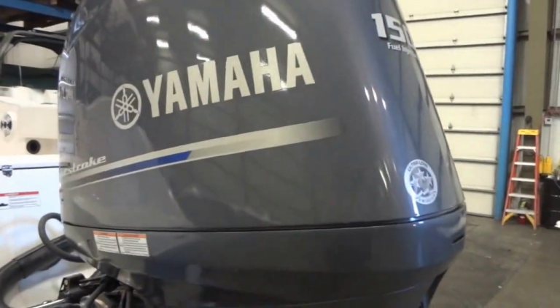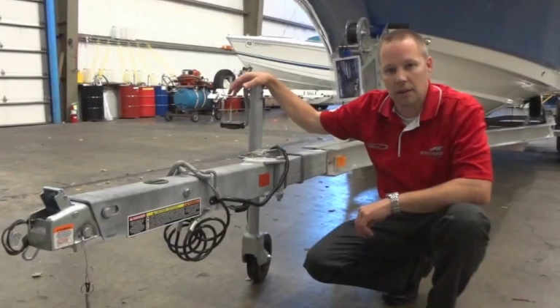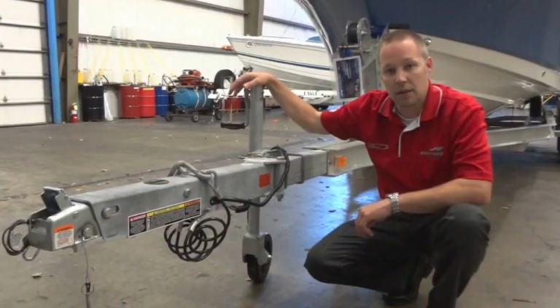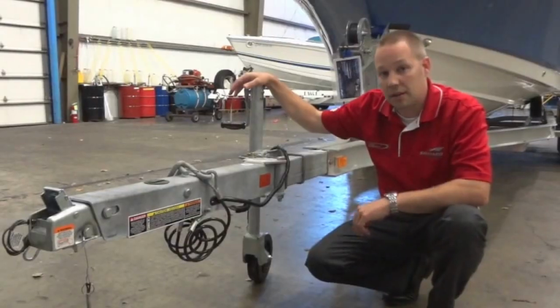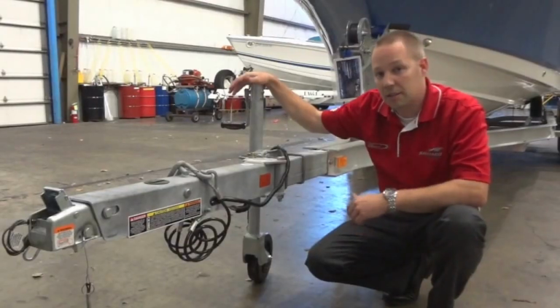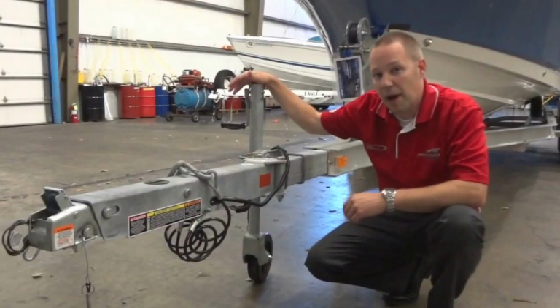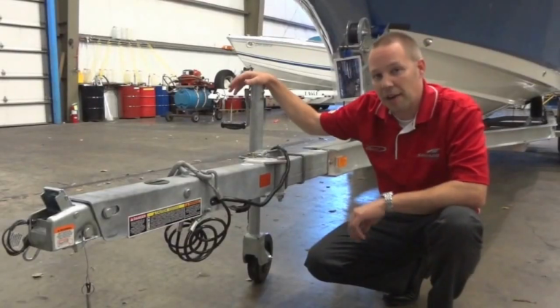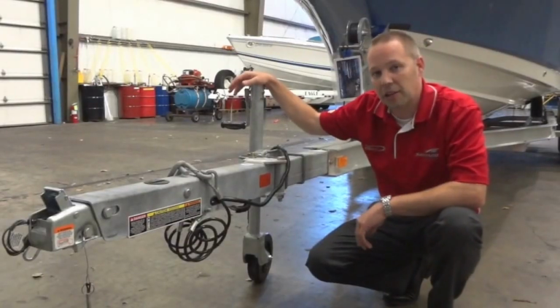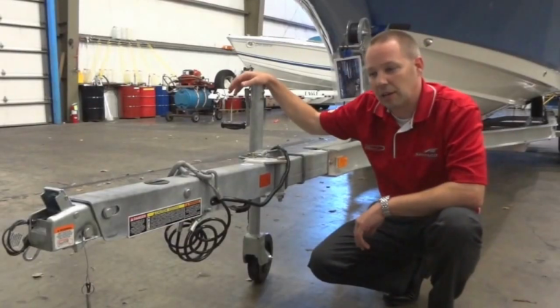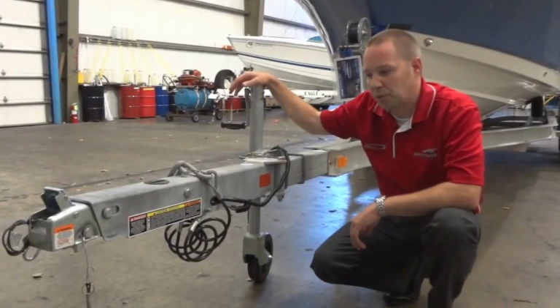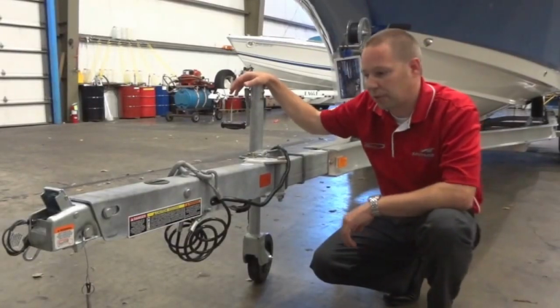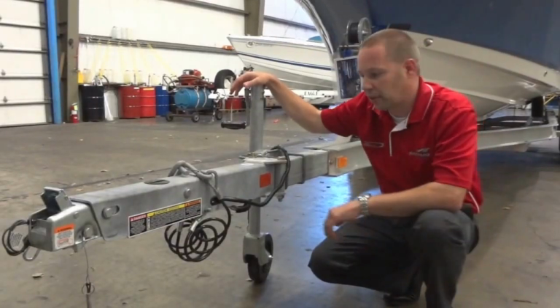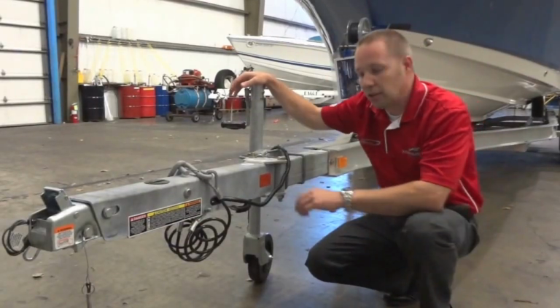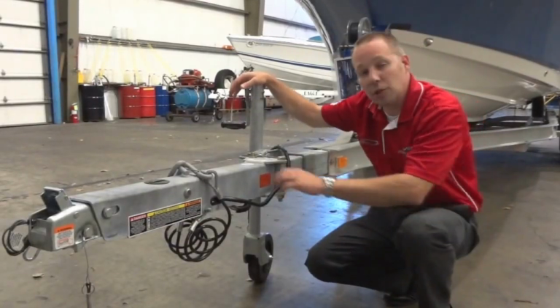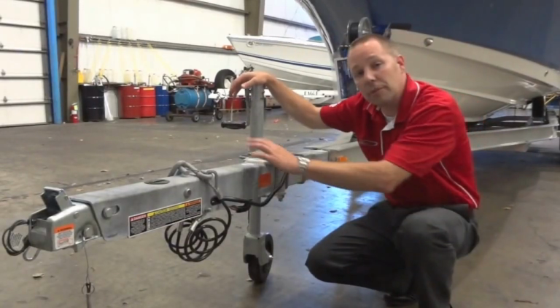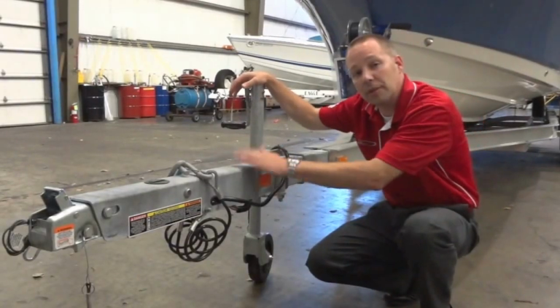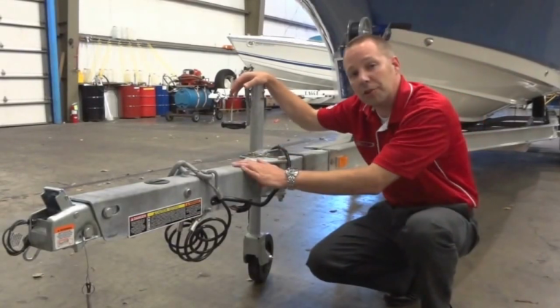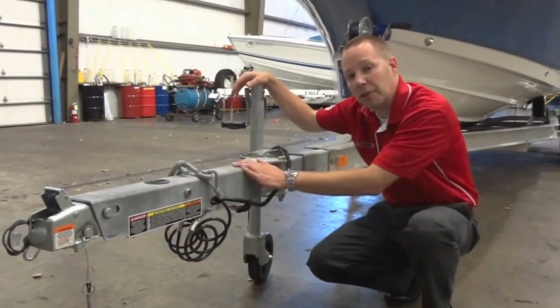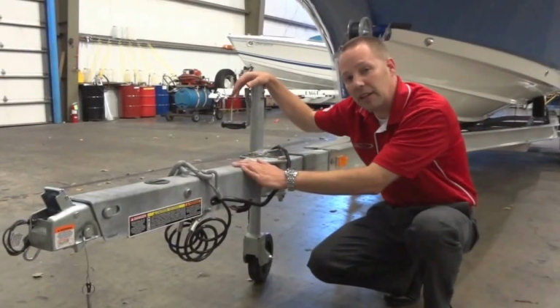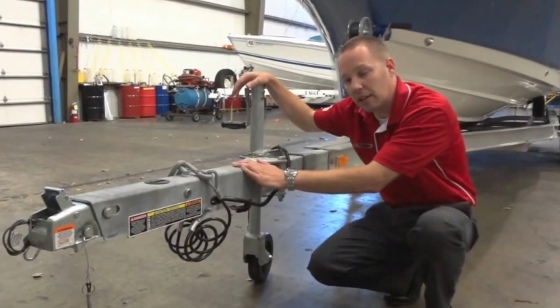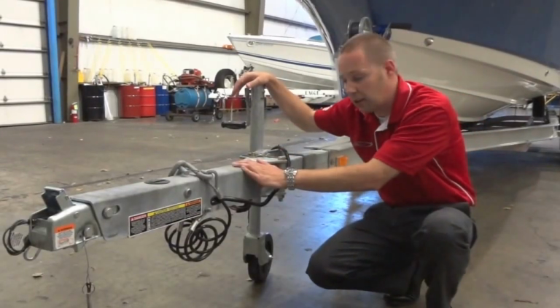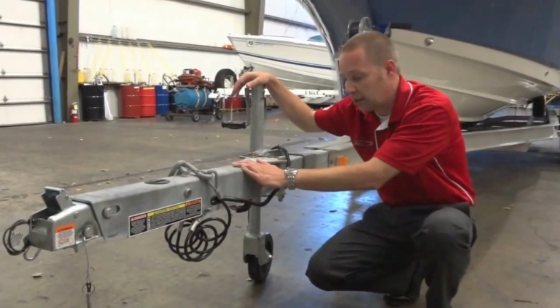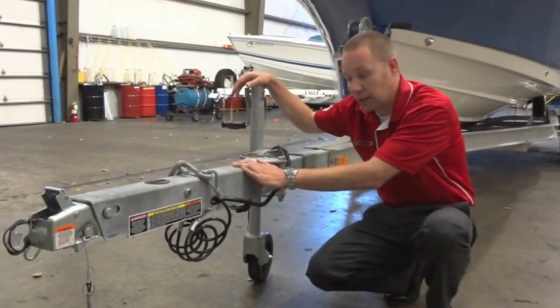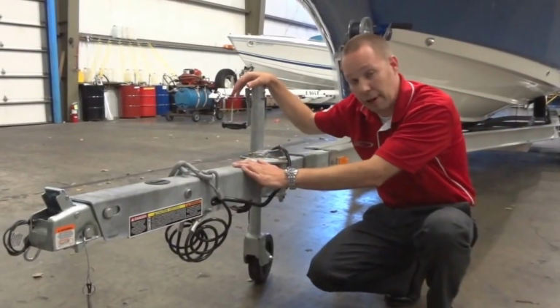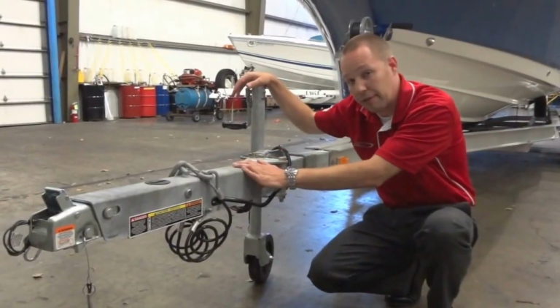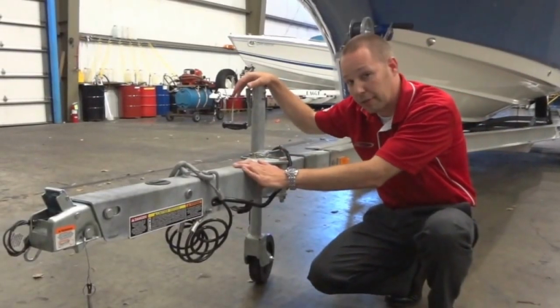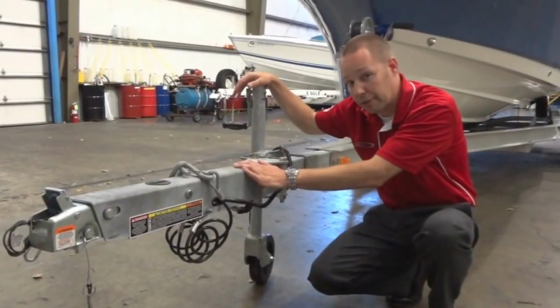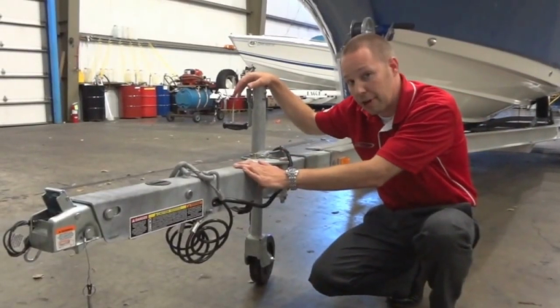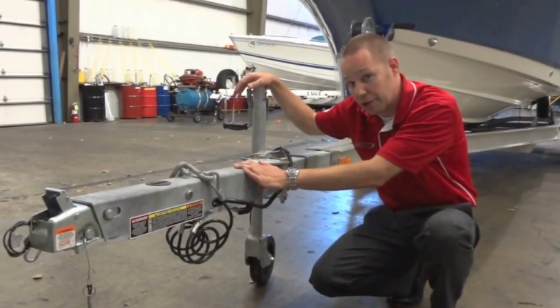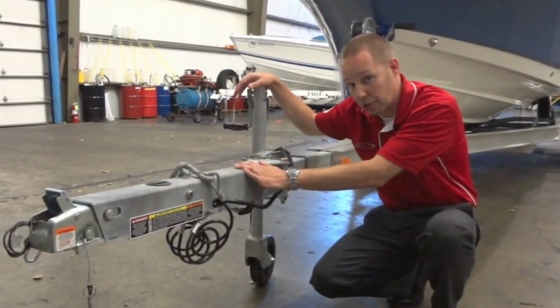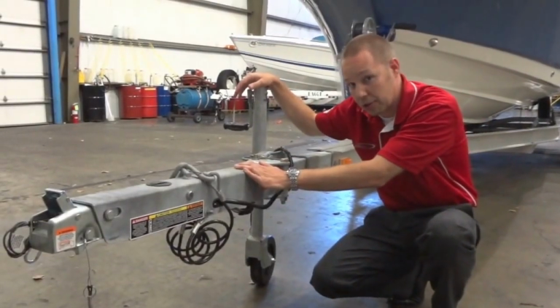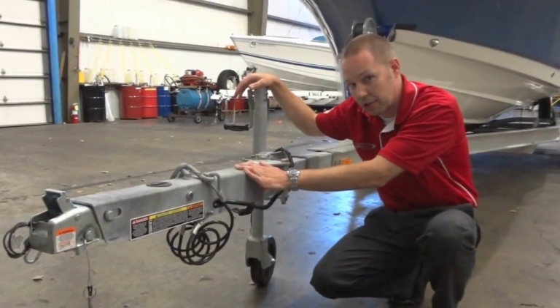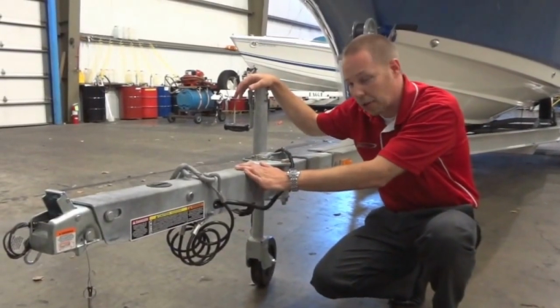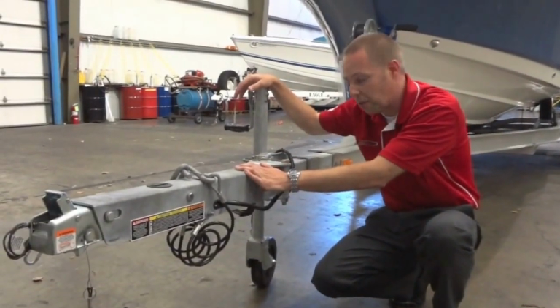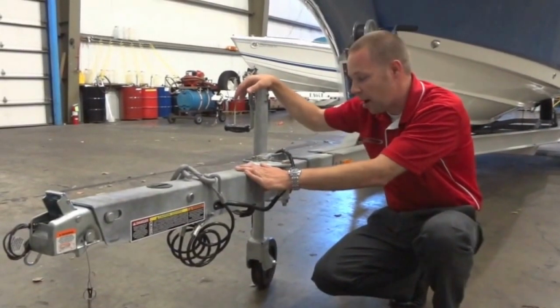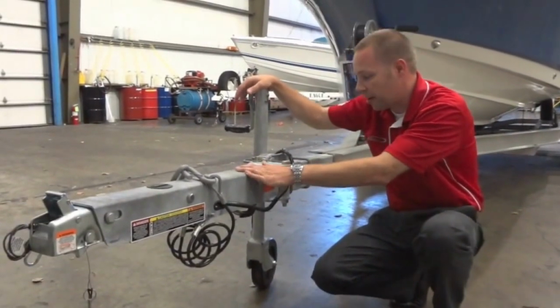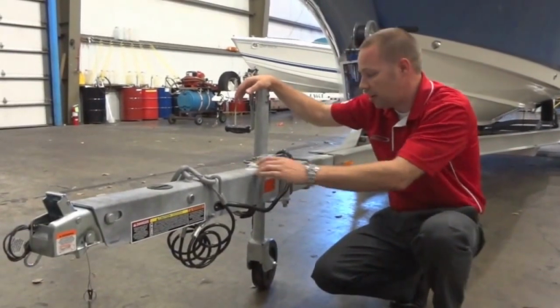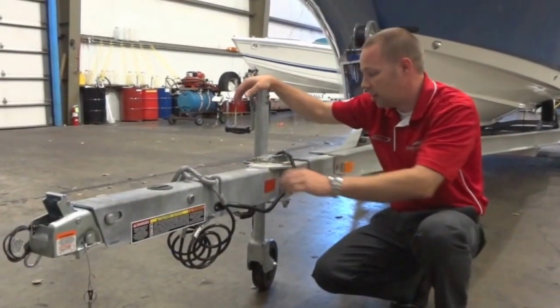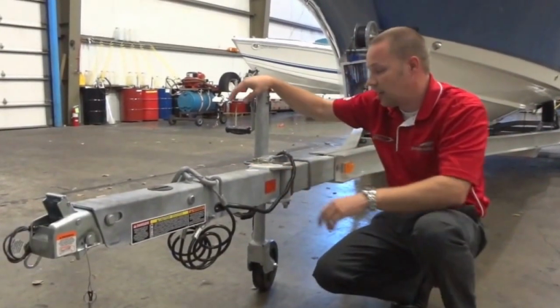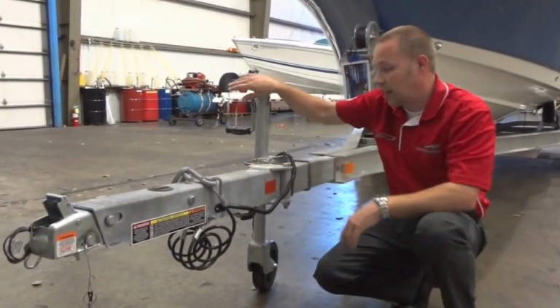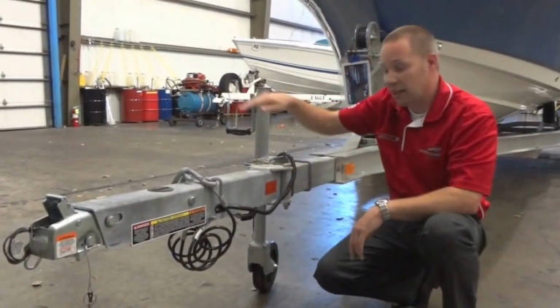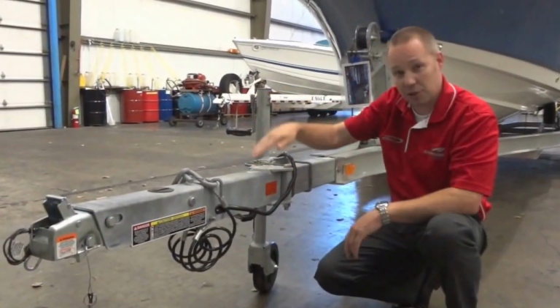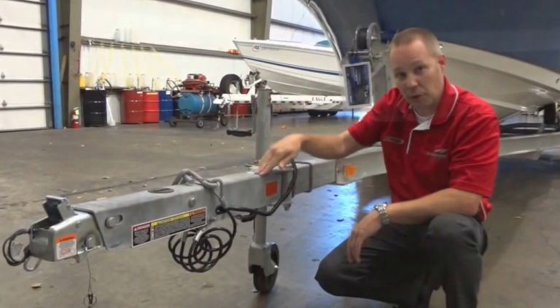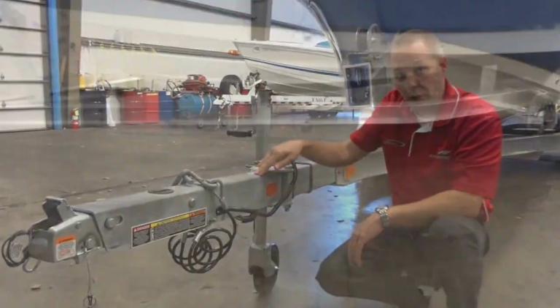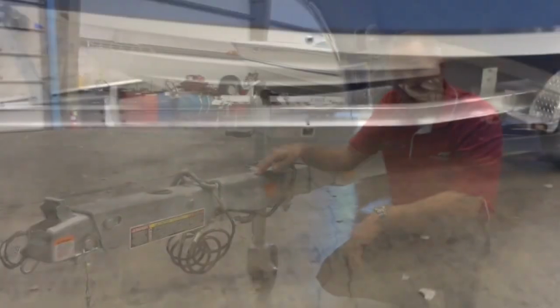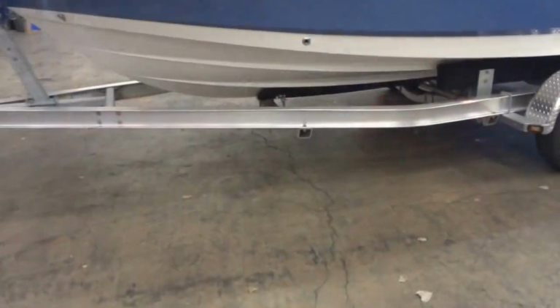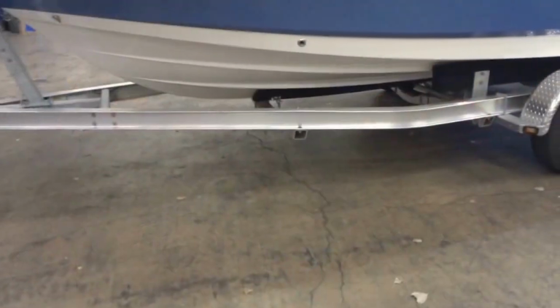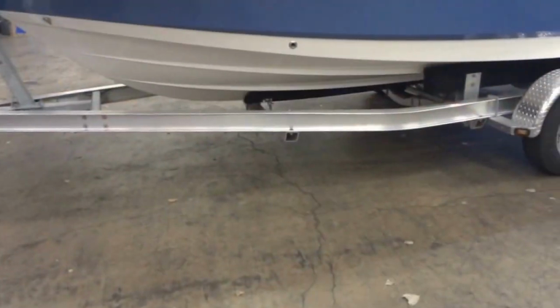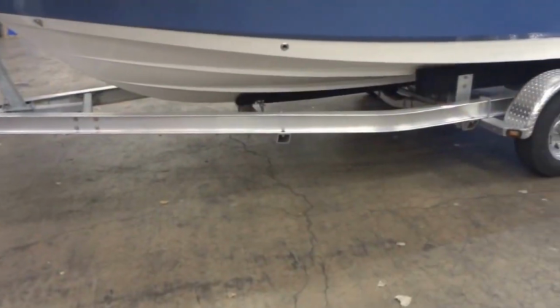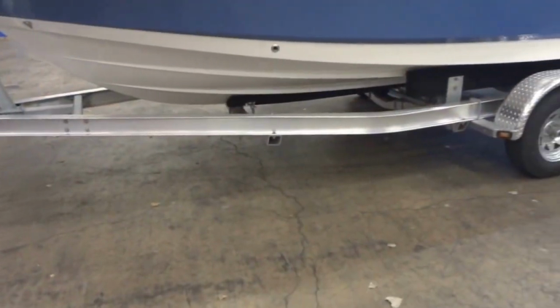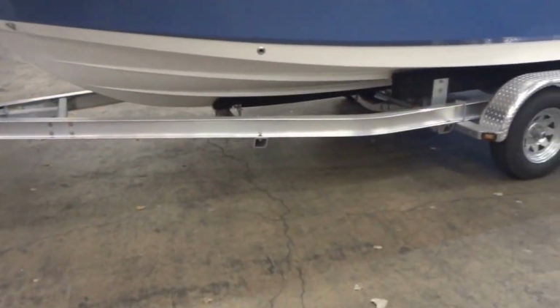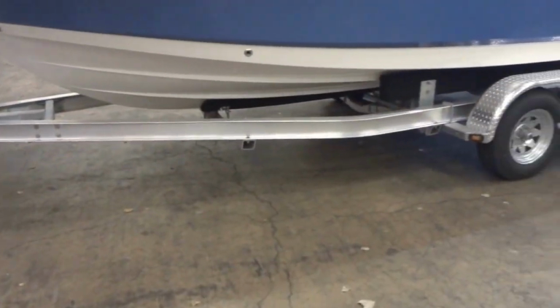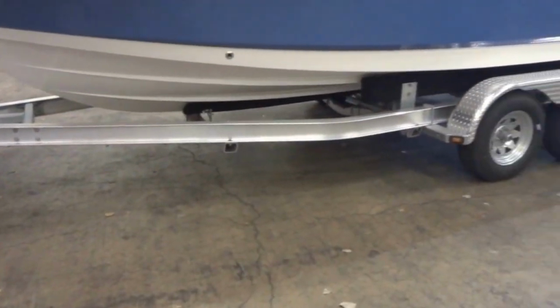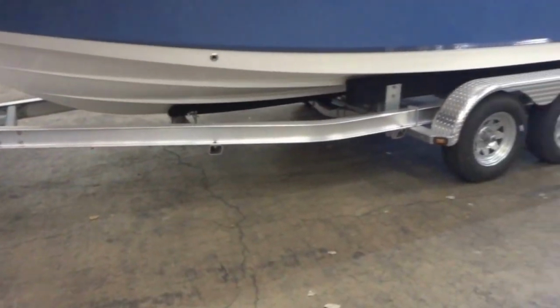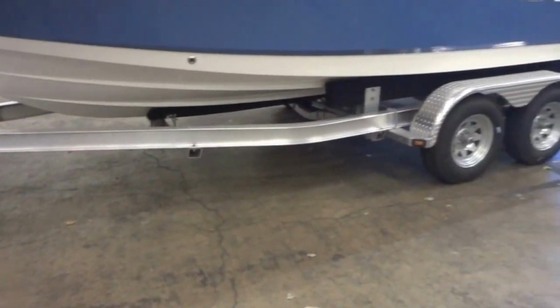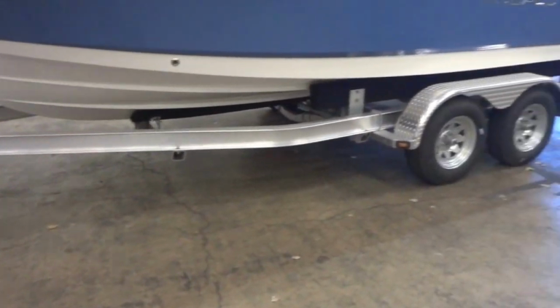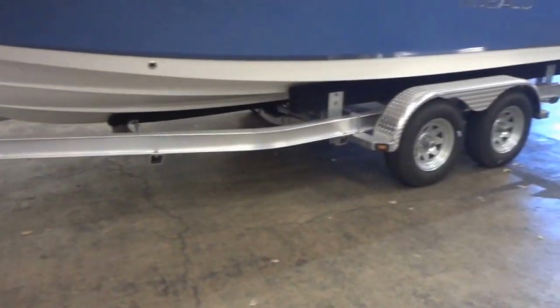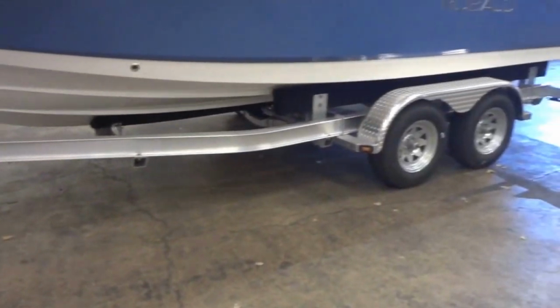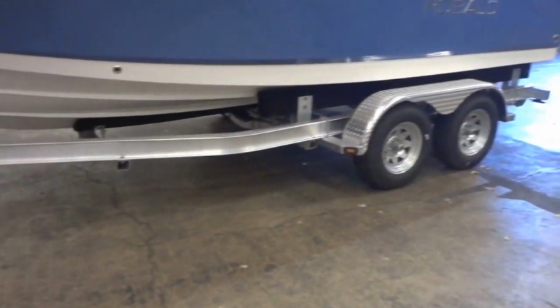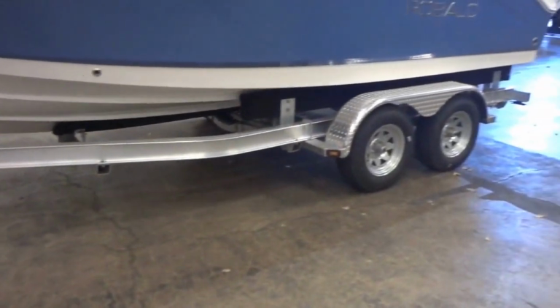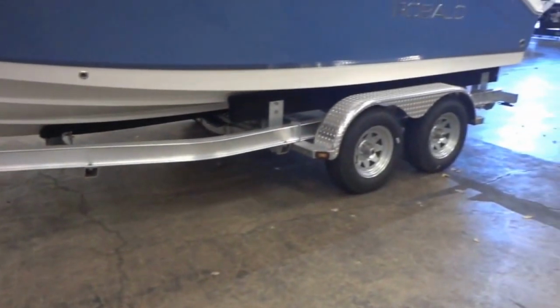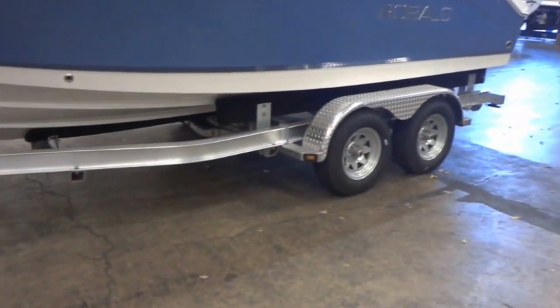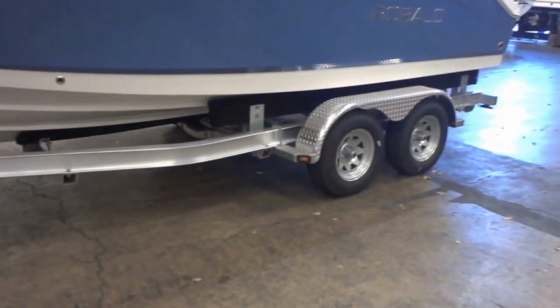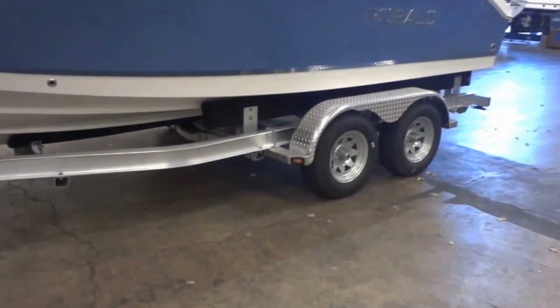This model comes with an aluminum trailer, great for fresh or salt water, a swing away tongue, and LED lights.